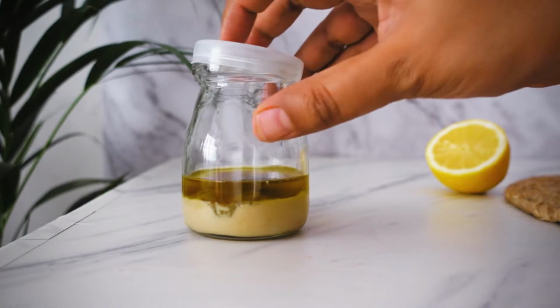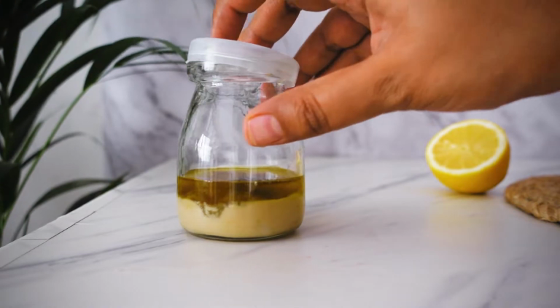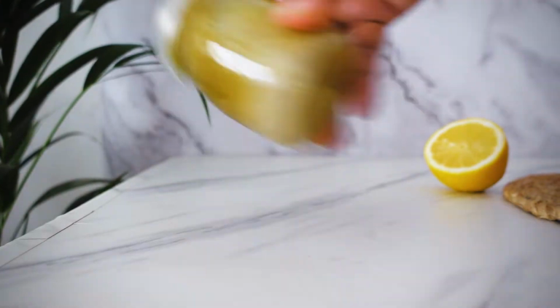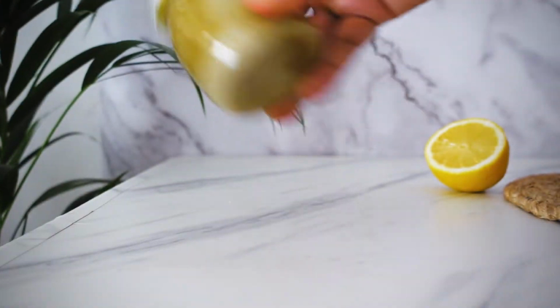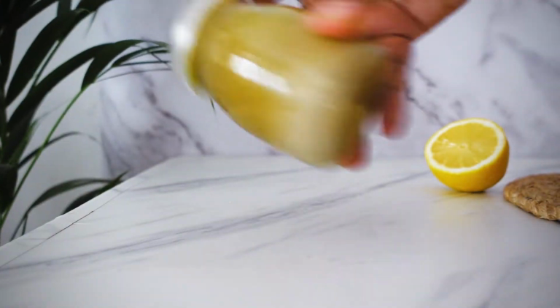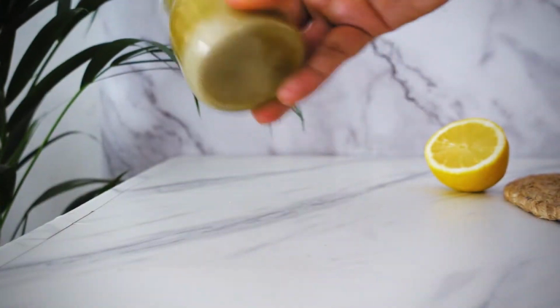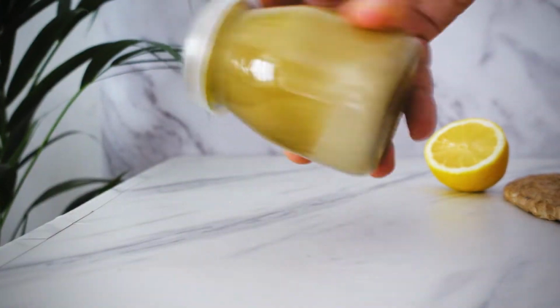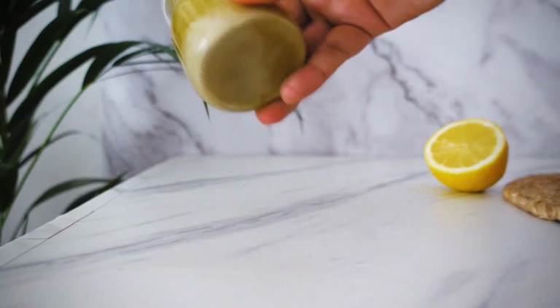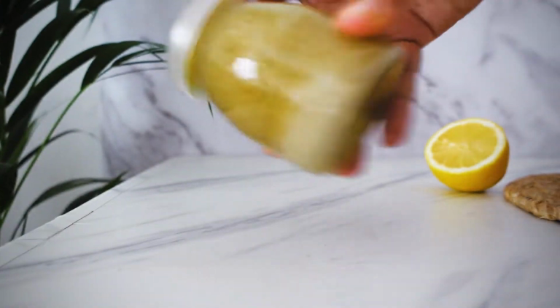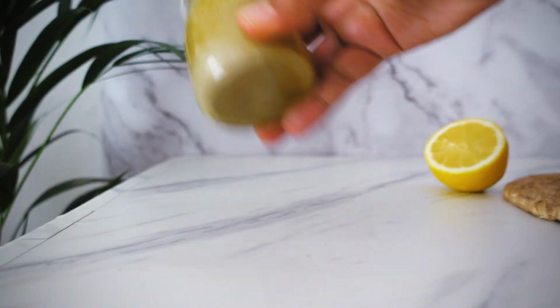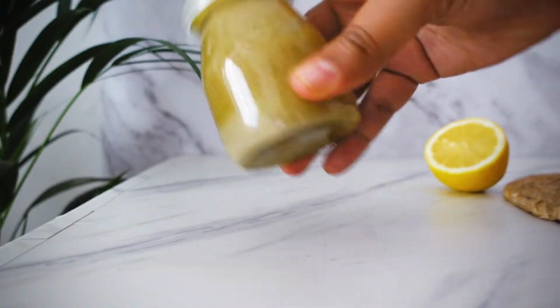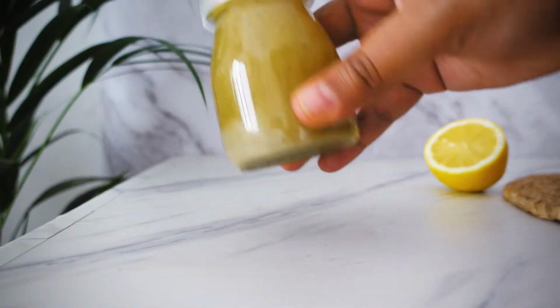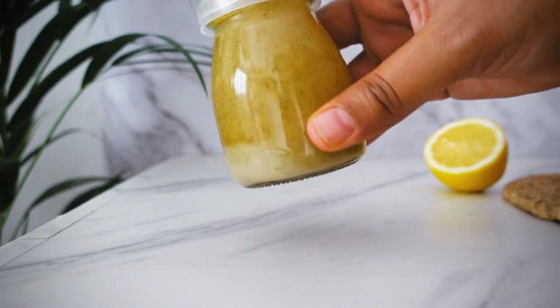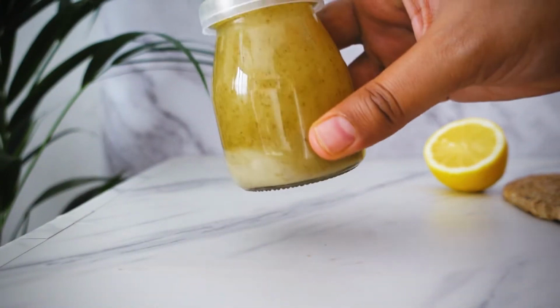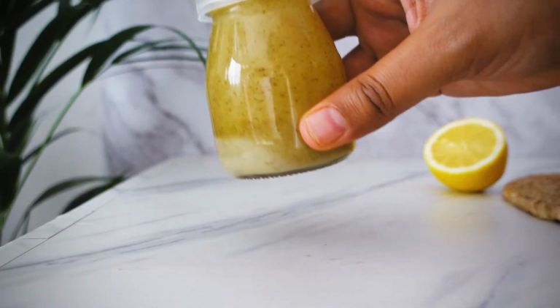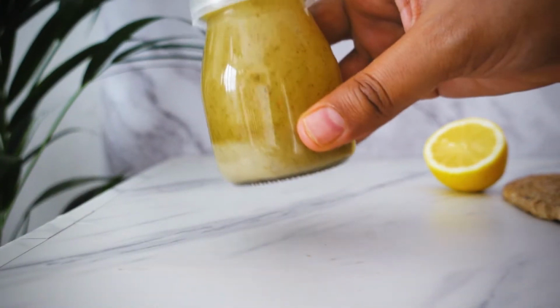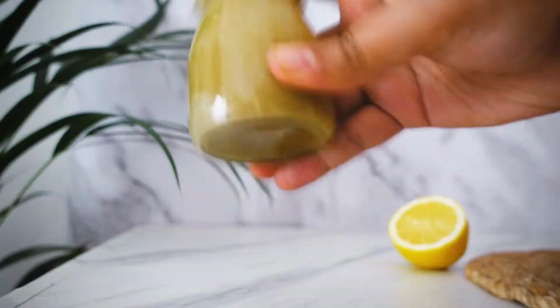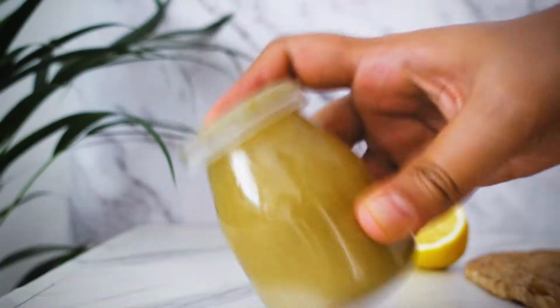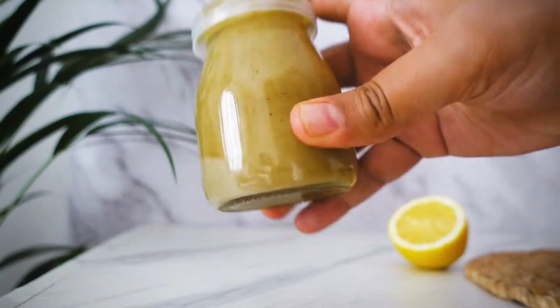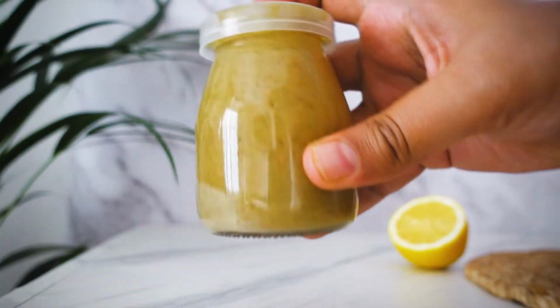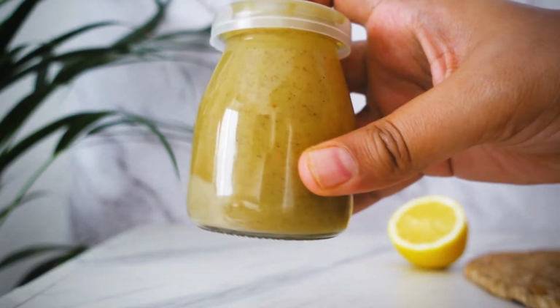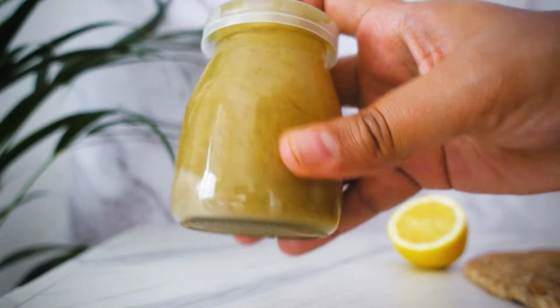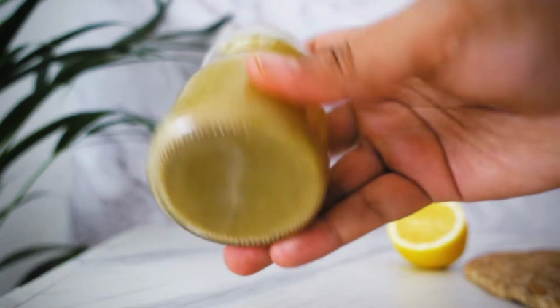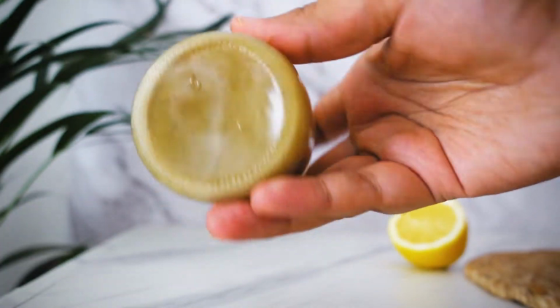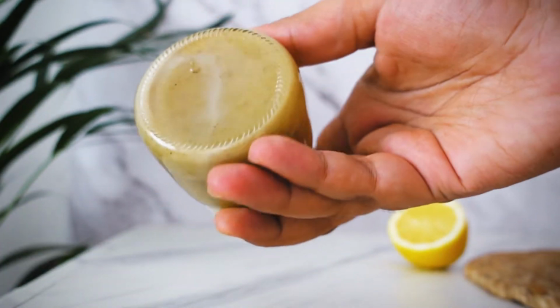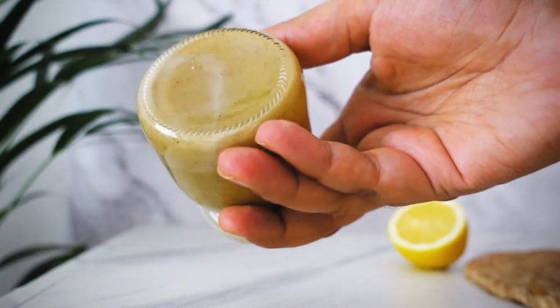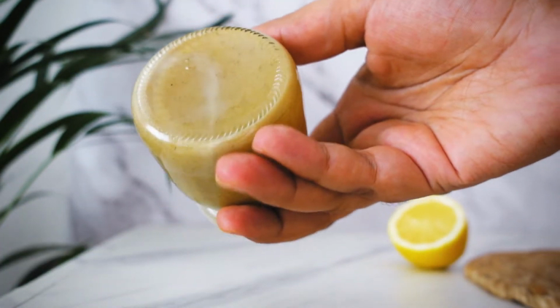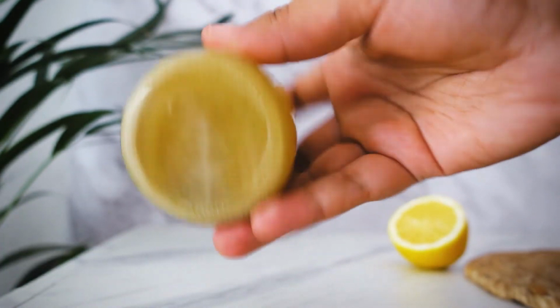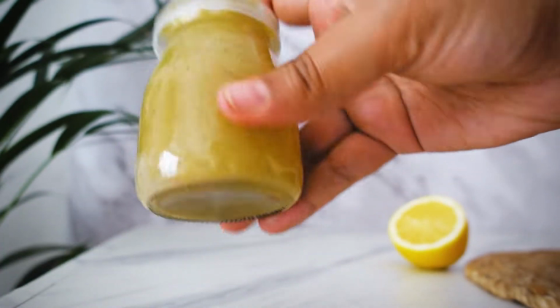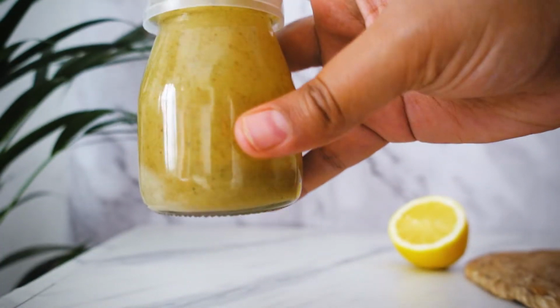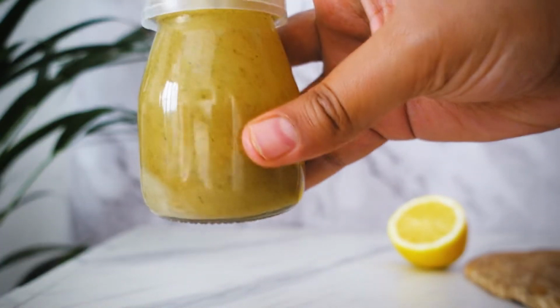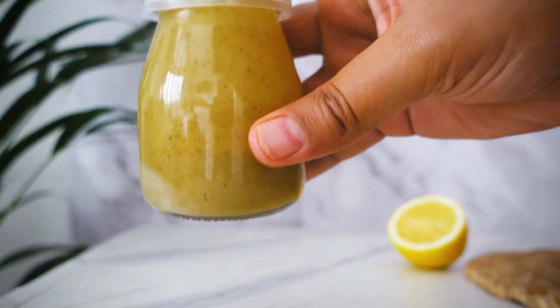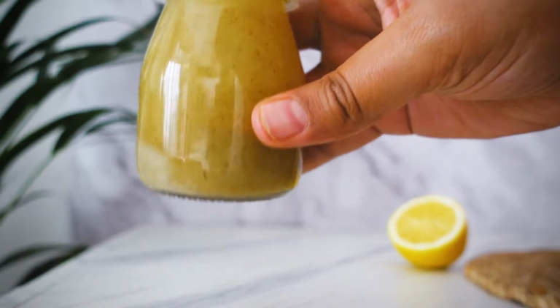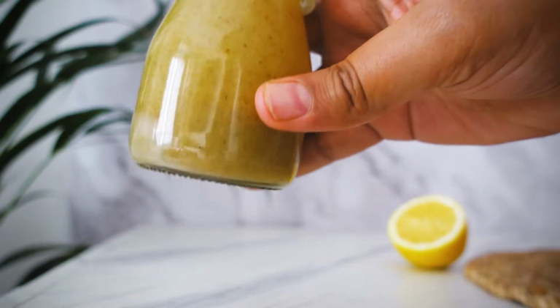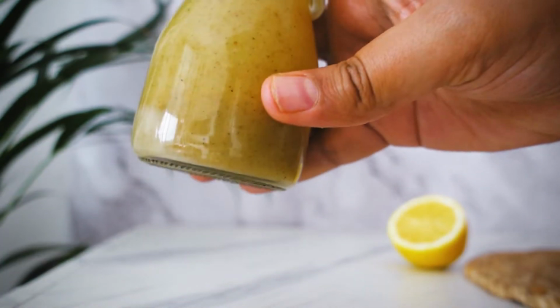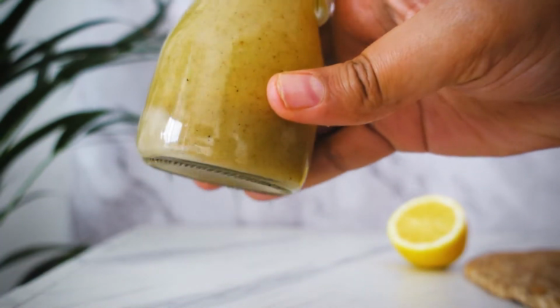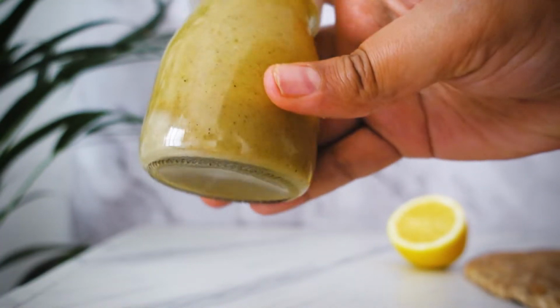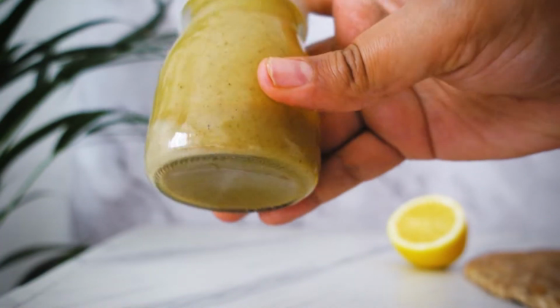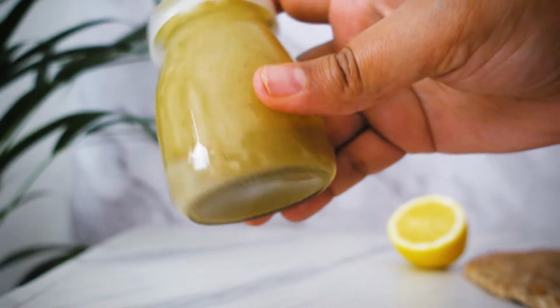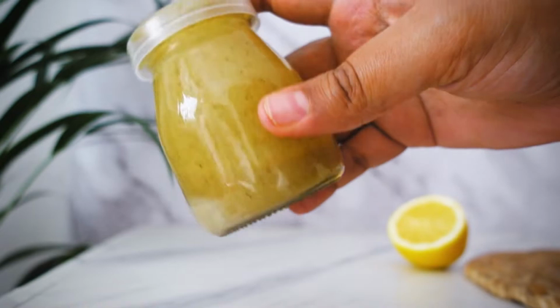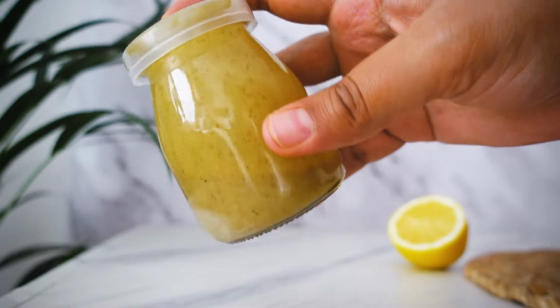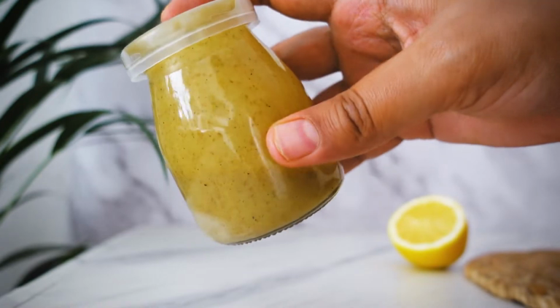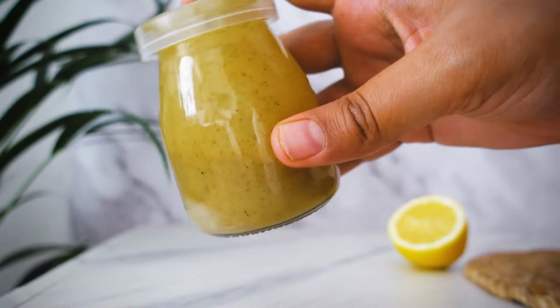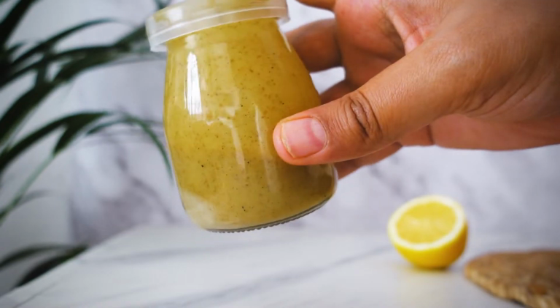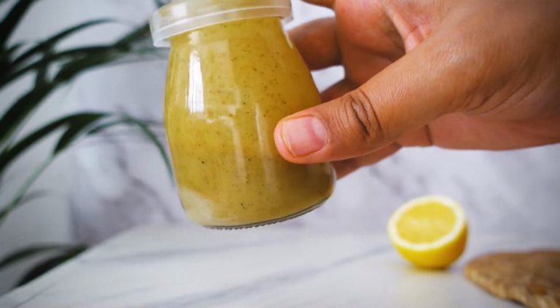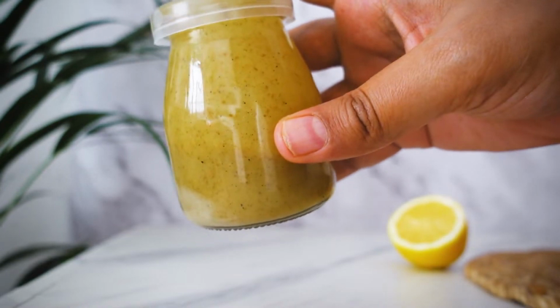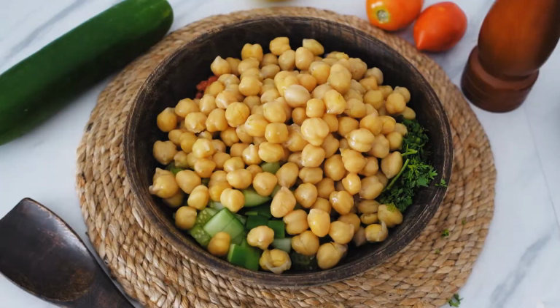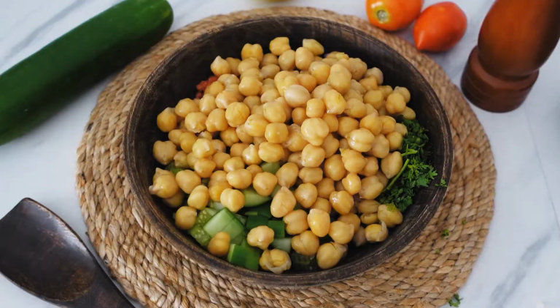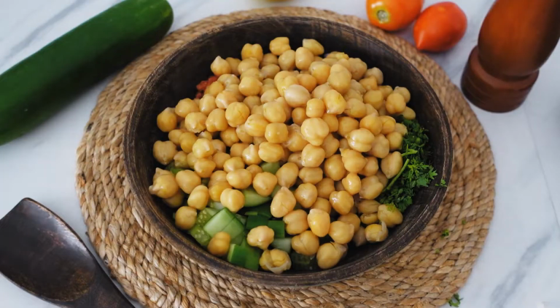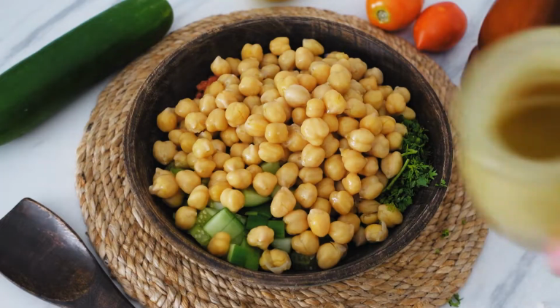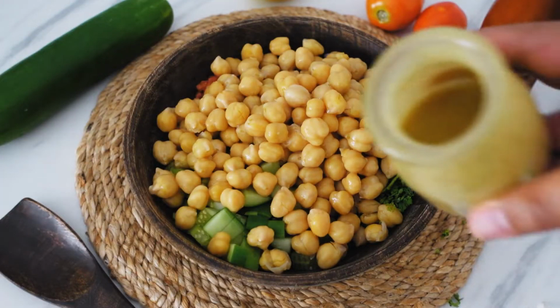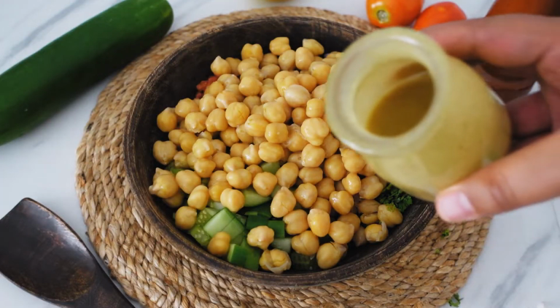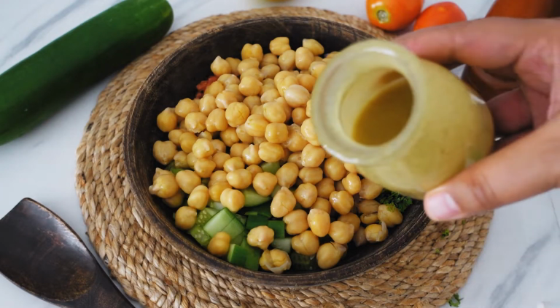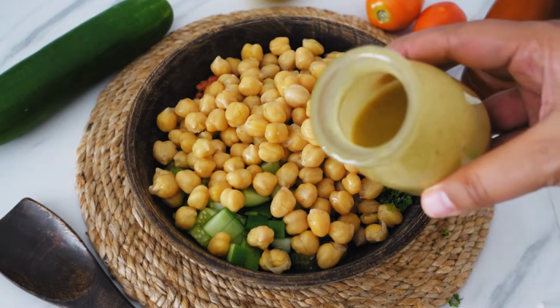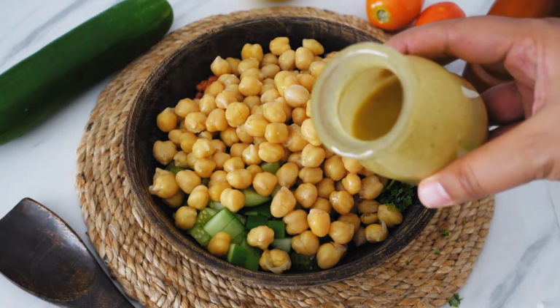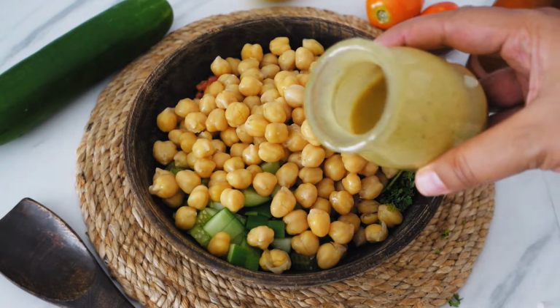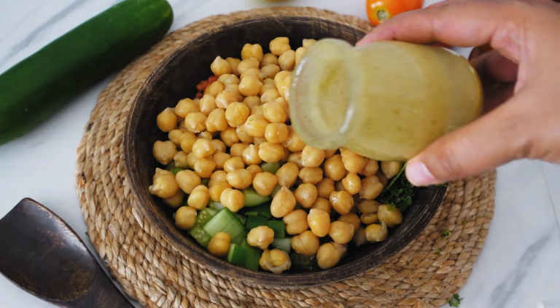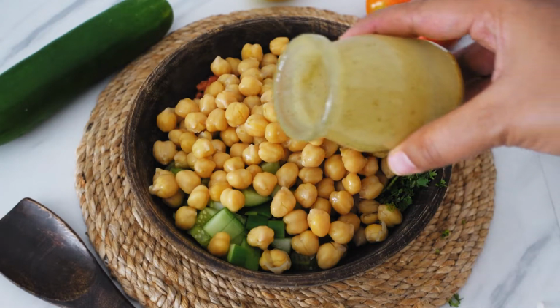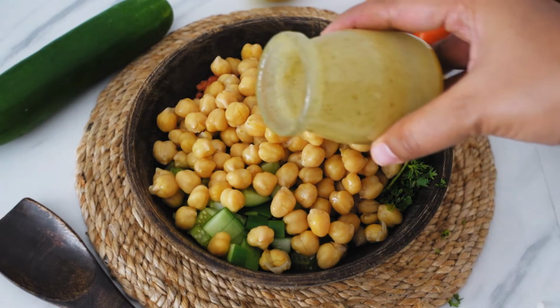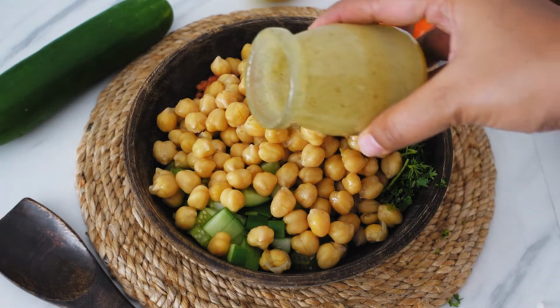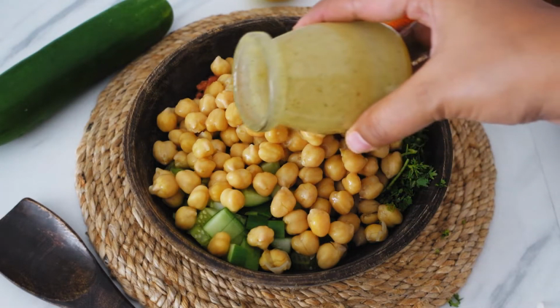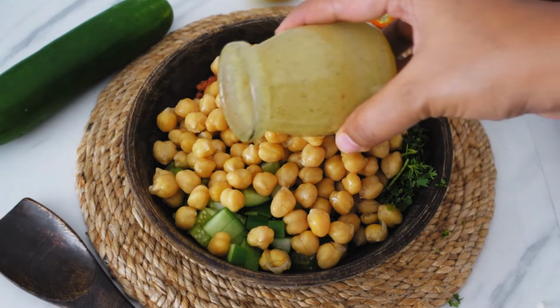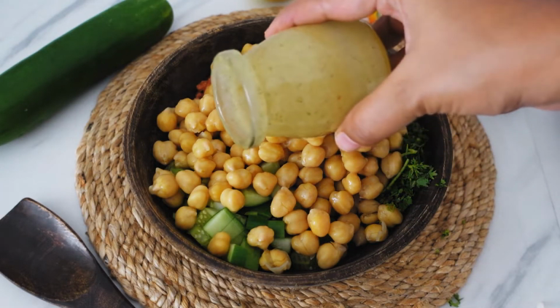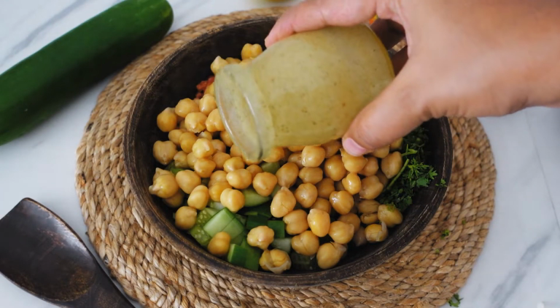We will mix it well so that all ingredients are combined. Now we pour the dressing into the salad.